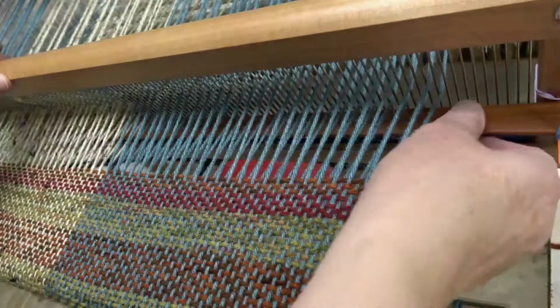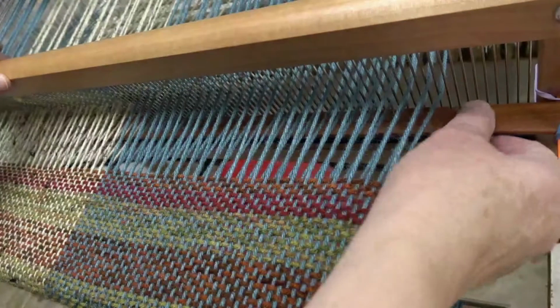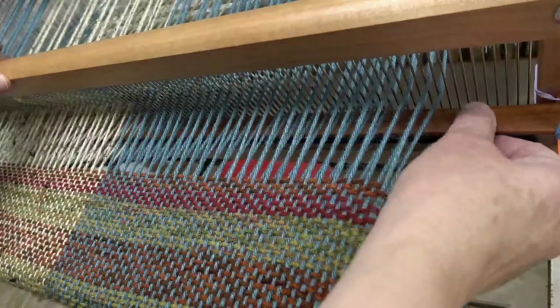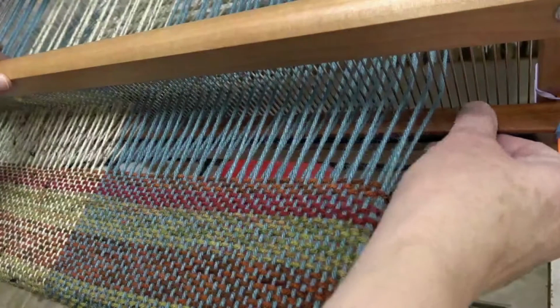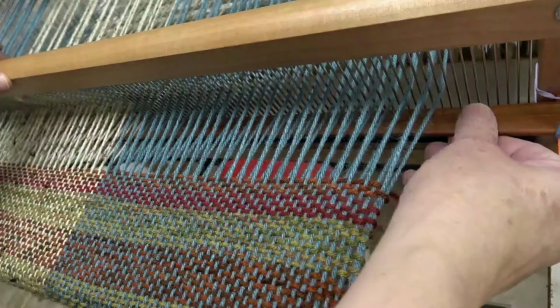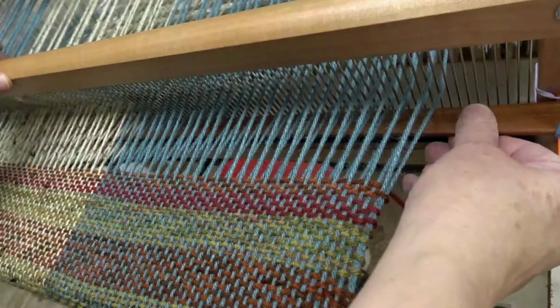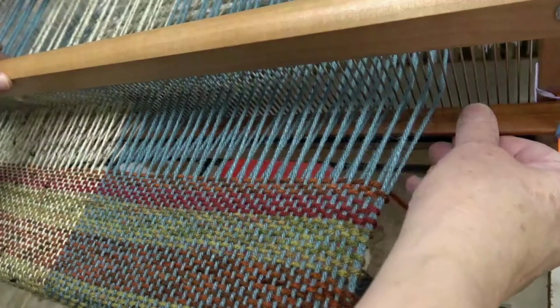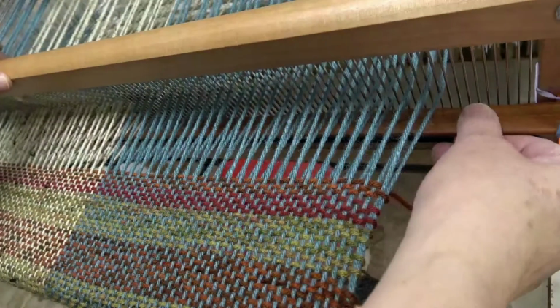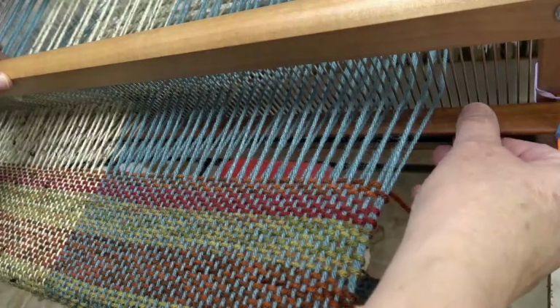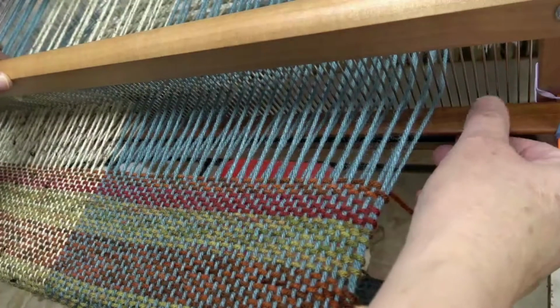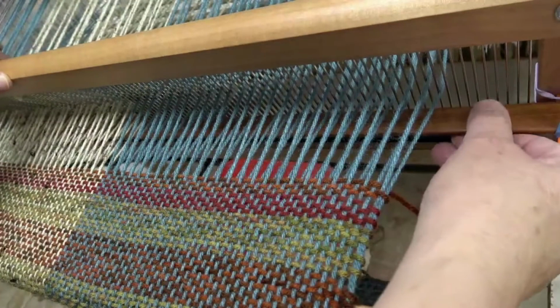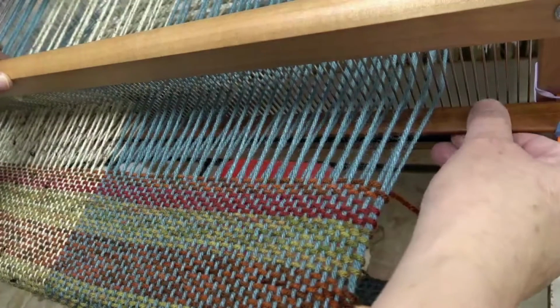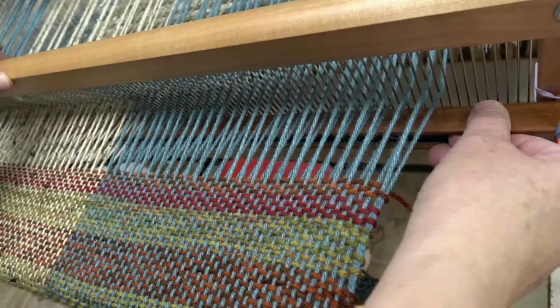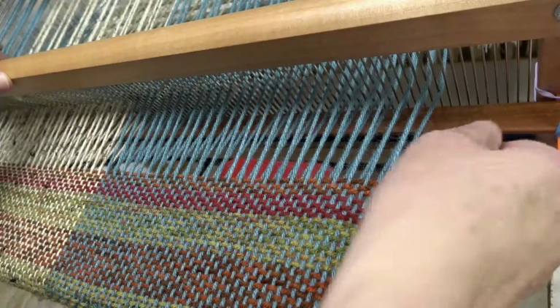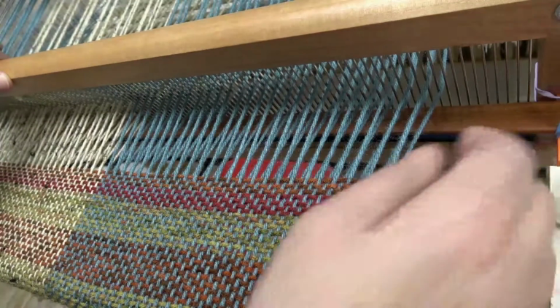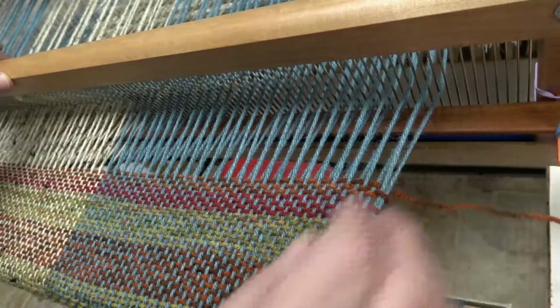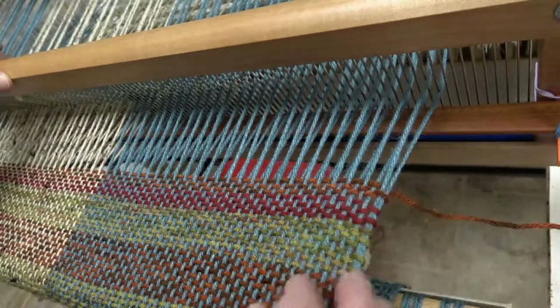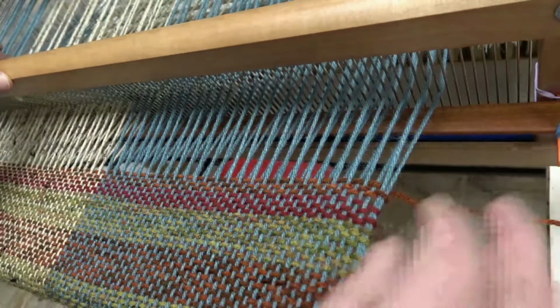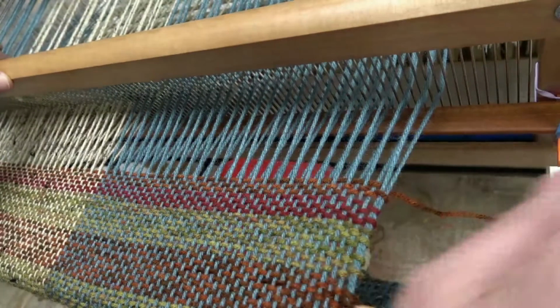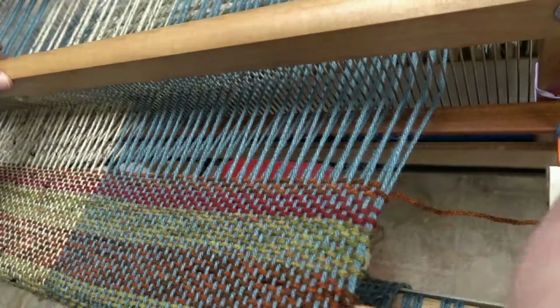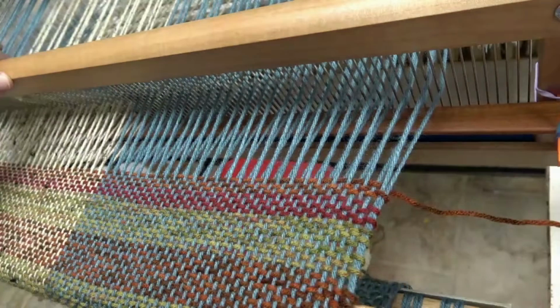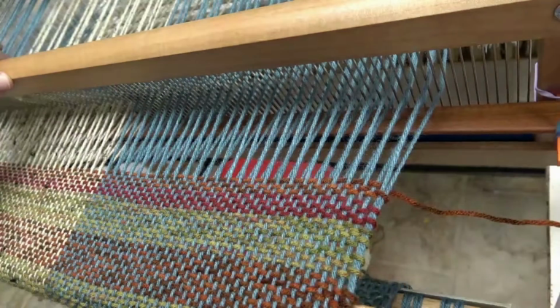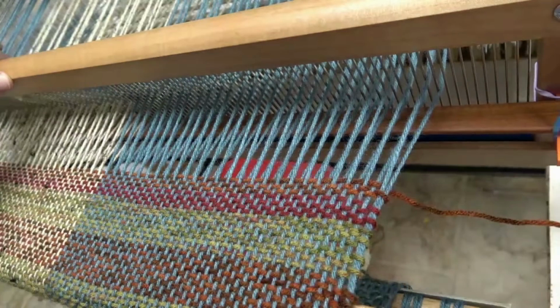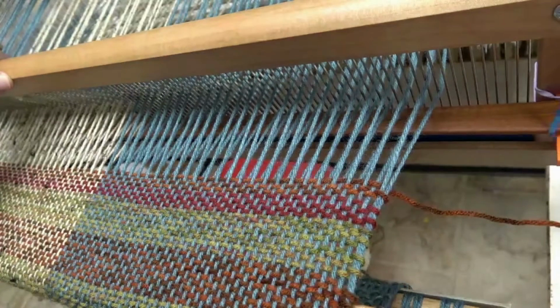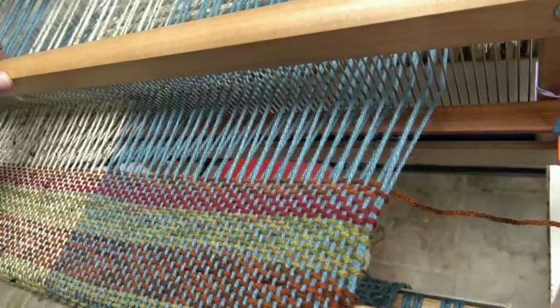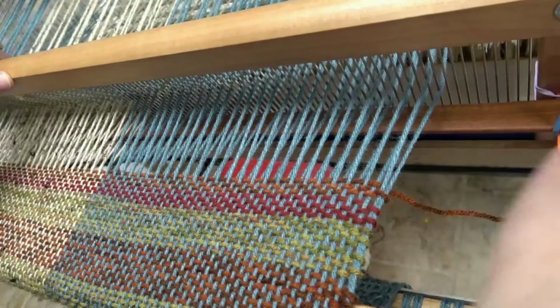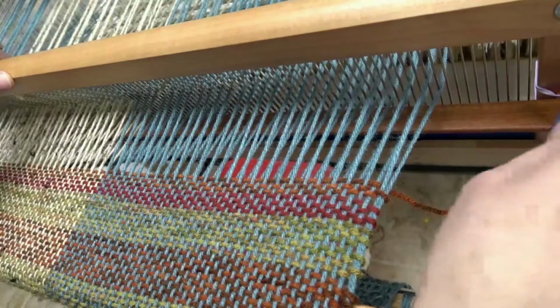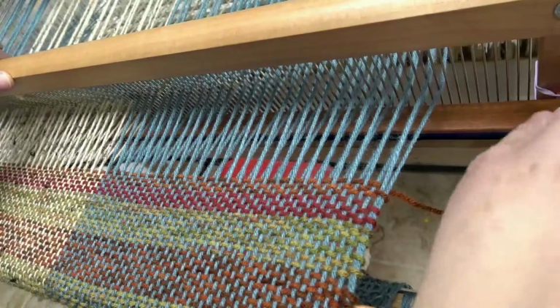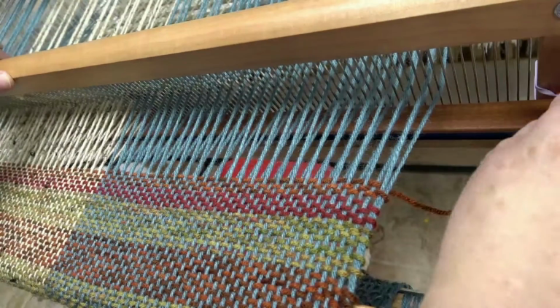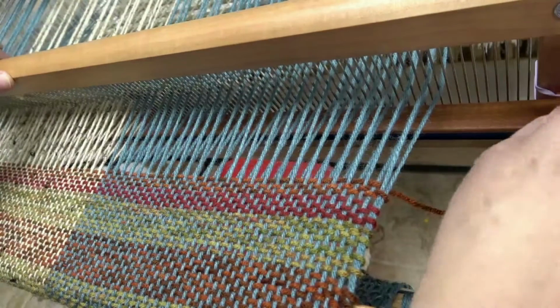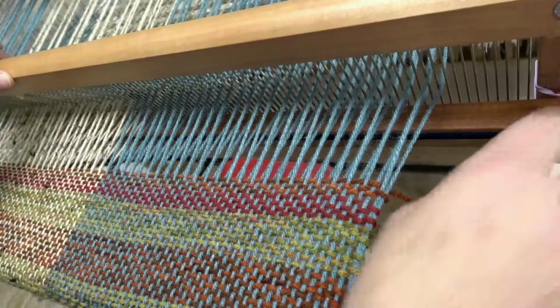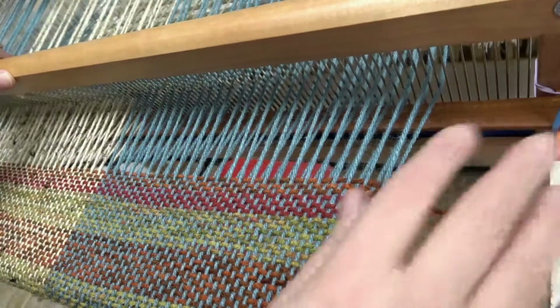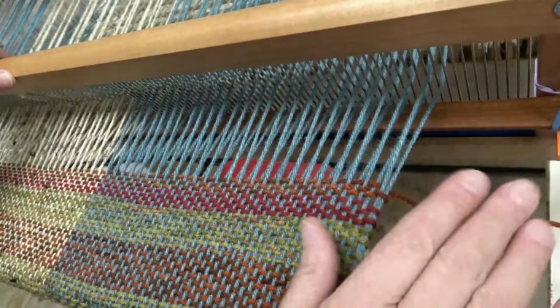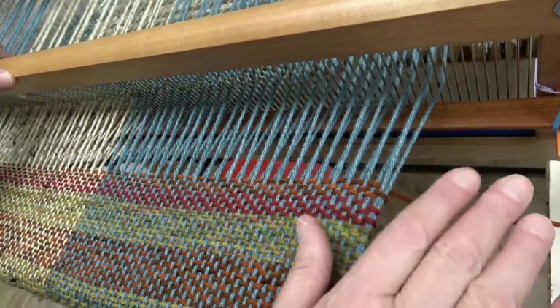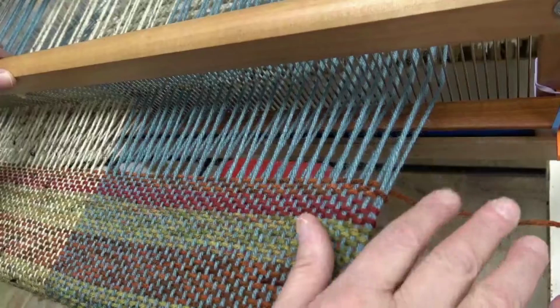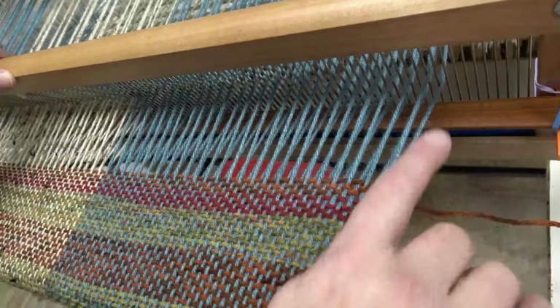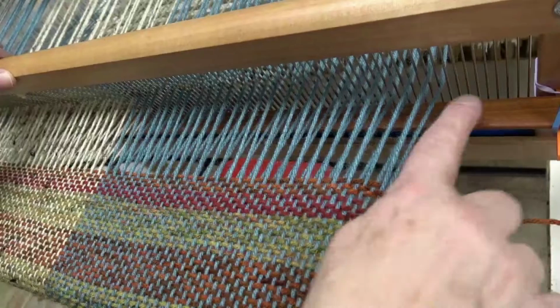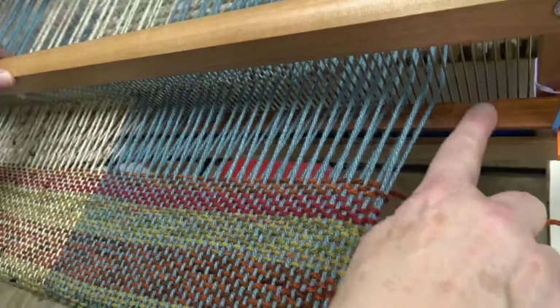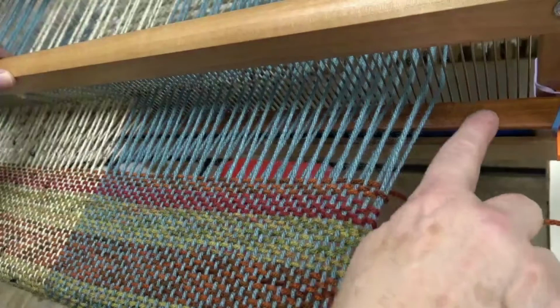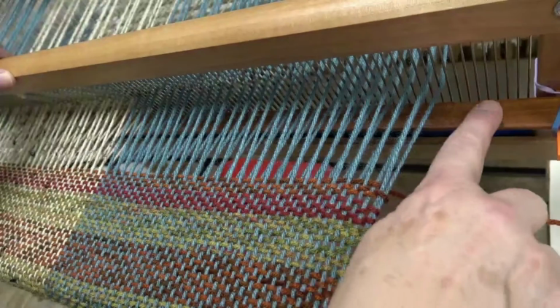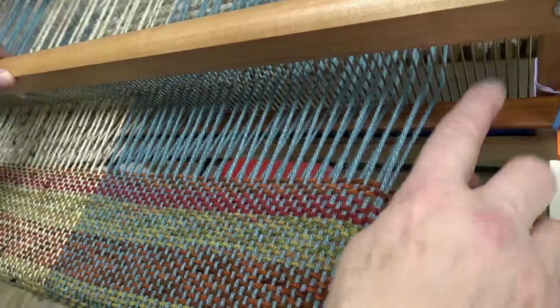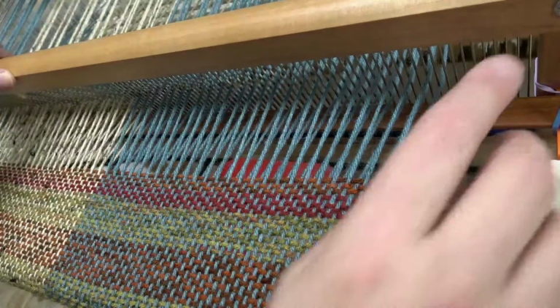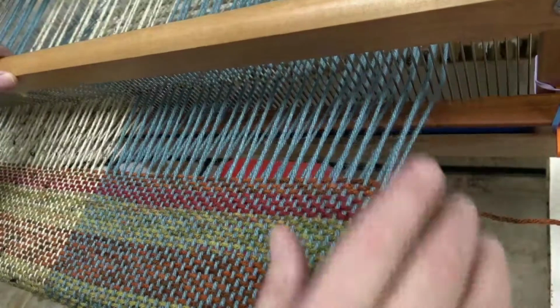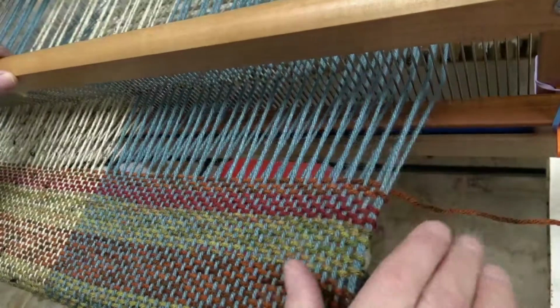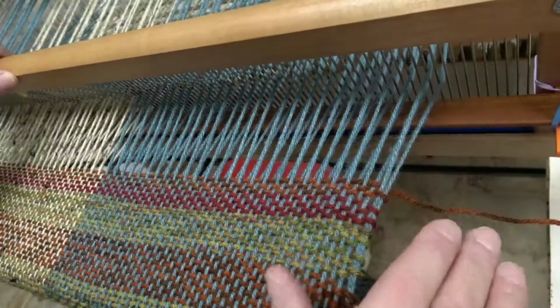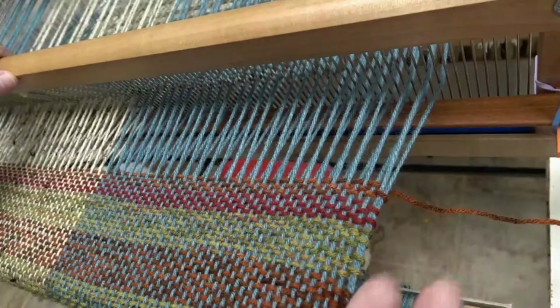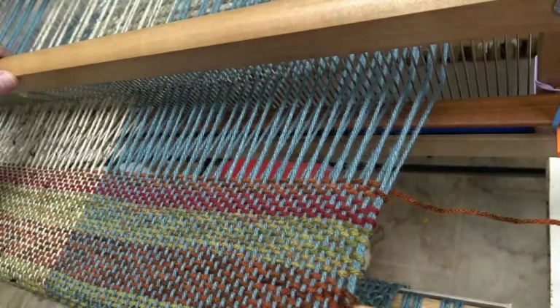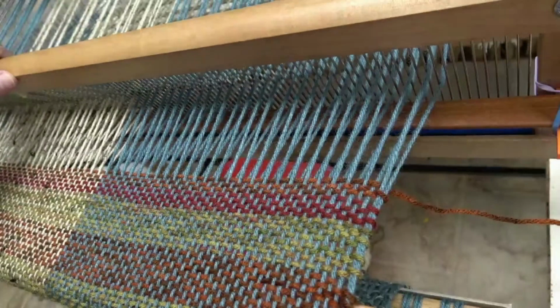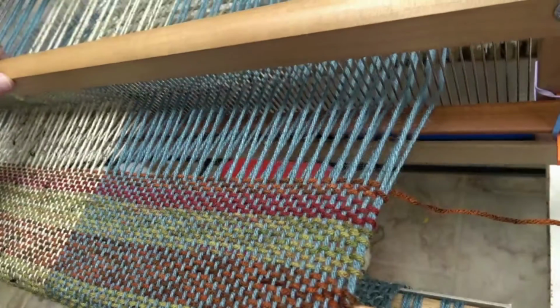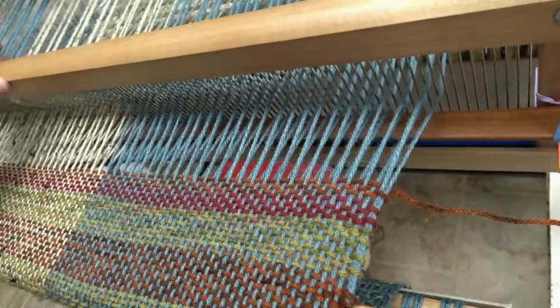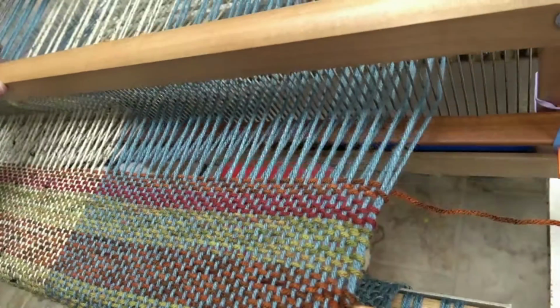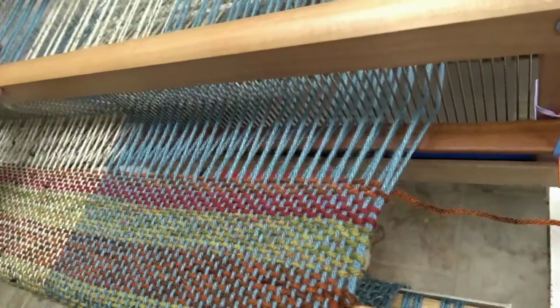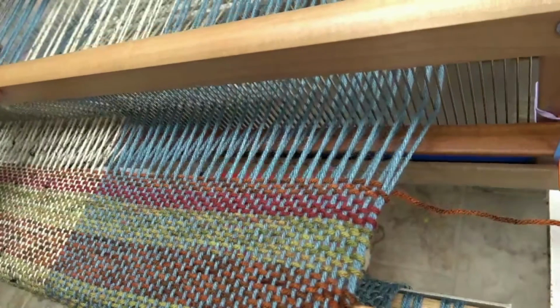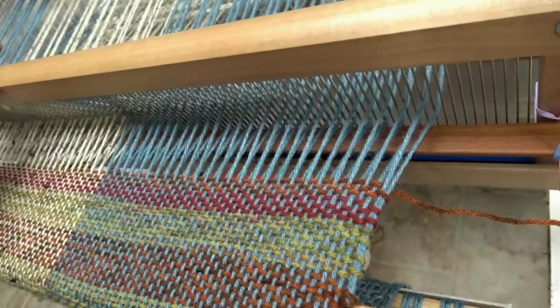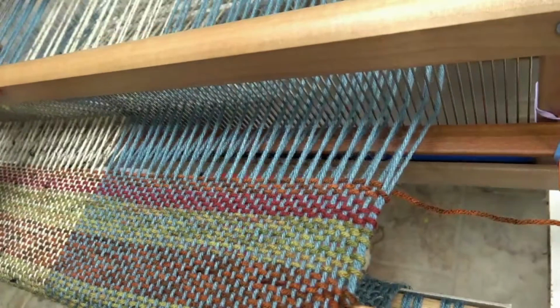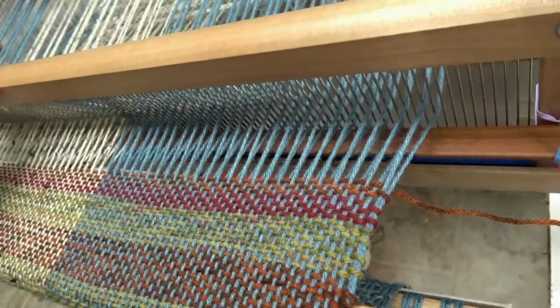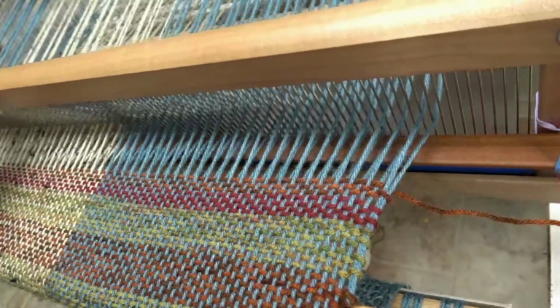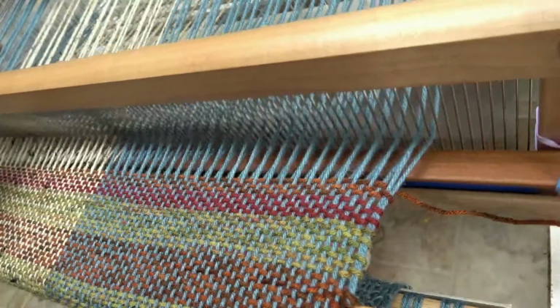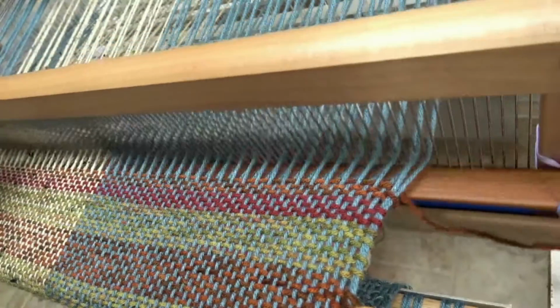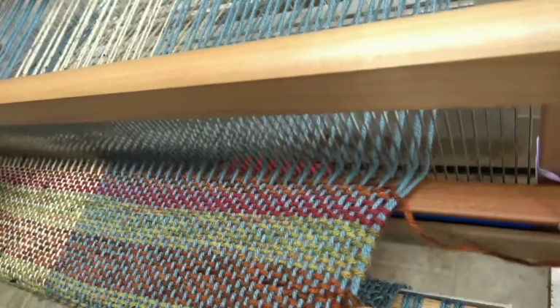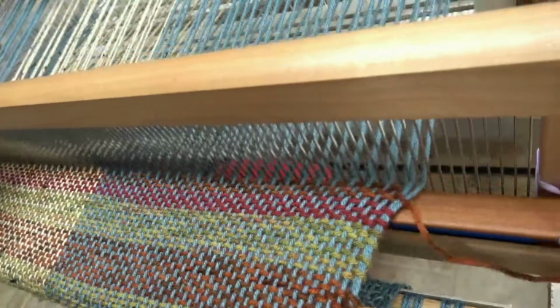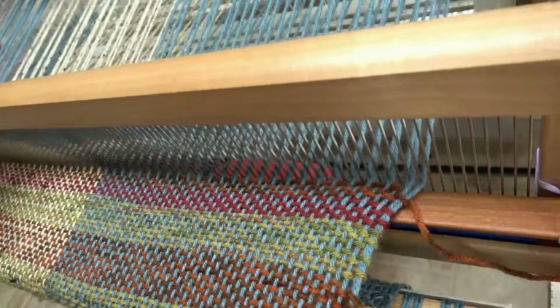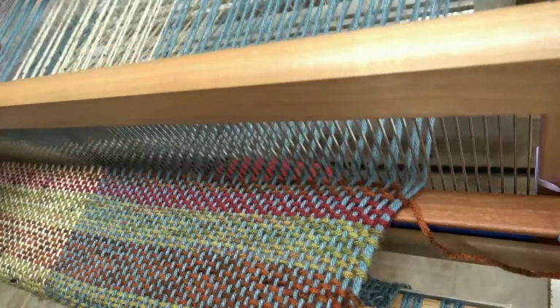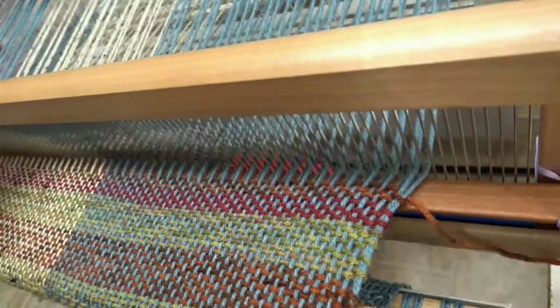There are all kinds of things you can use — a yard stick or whatever. You can just try out different widths to see which one you like the best.